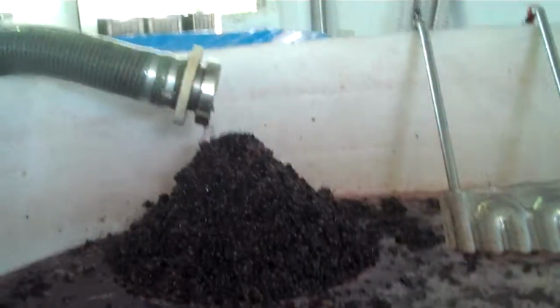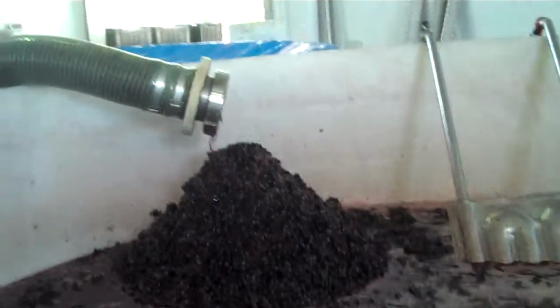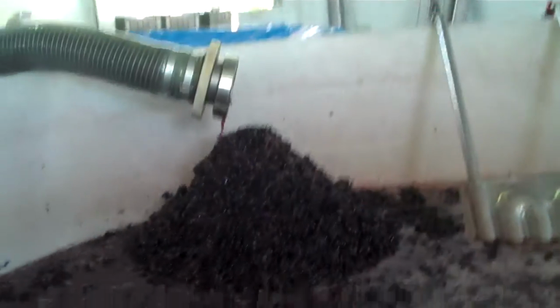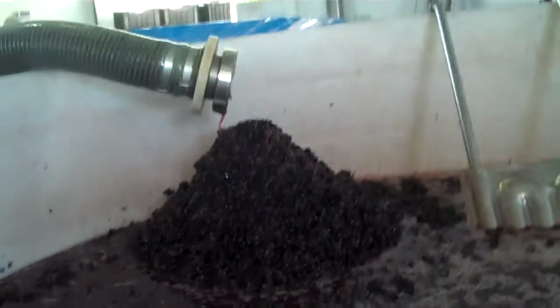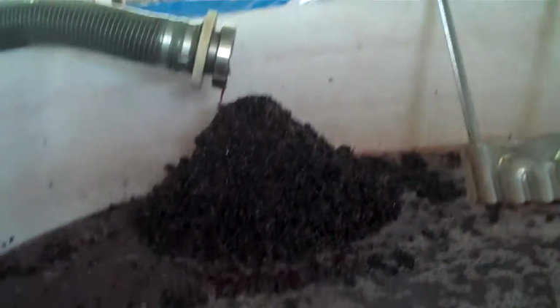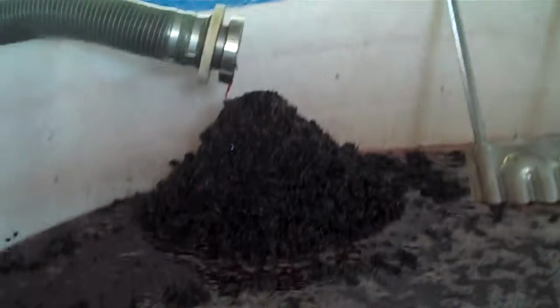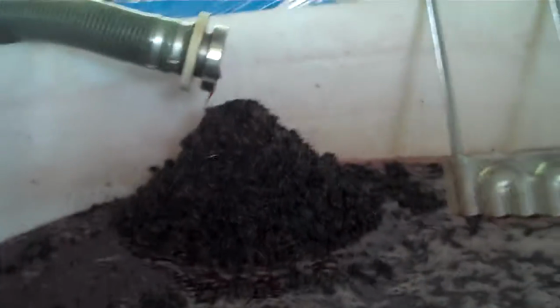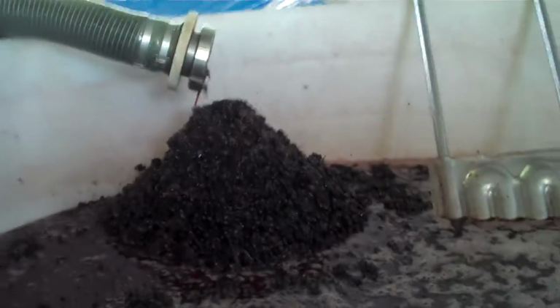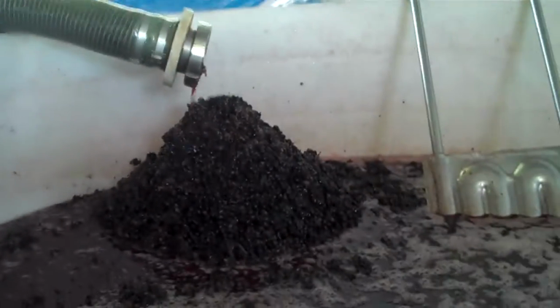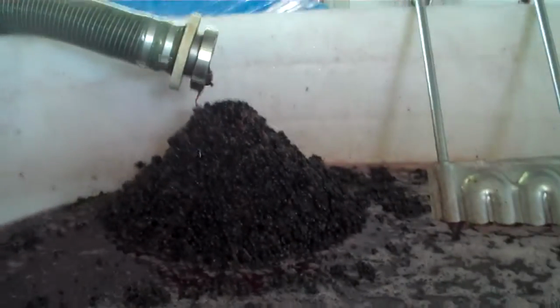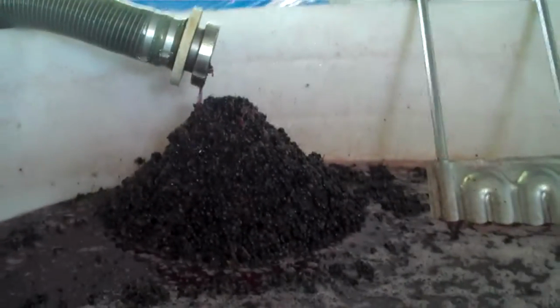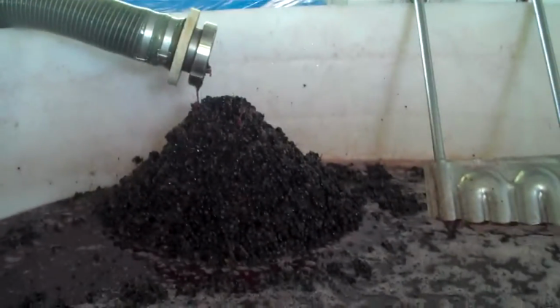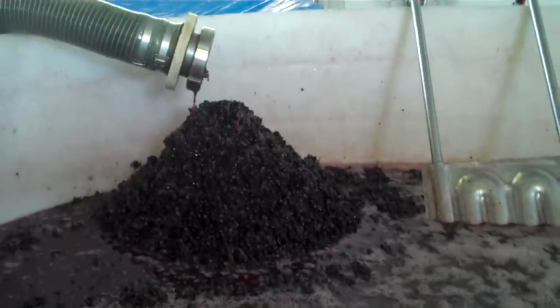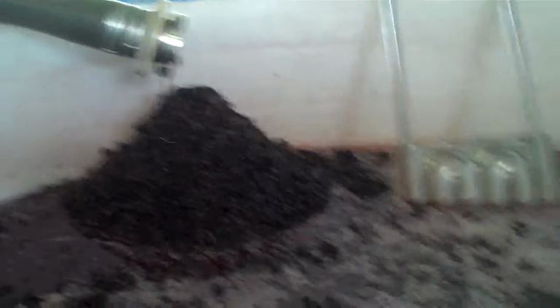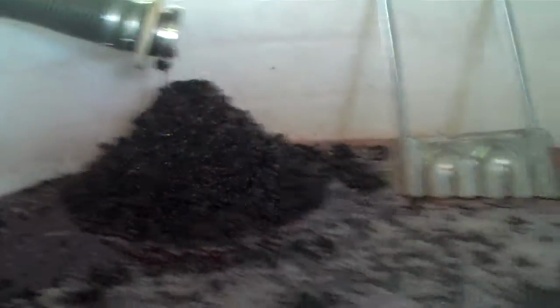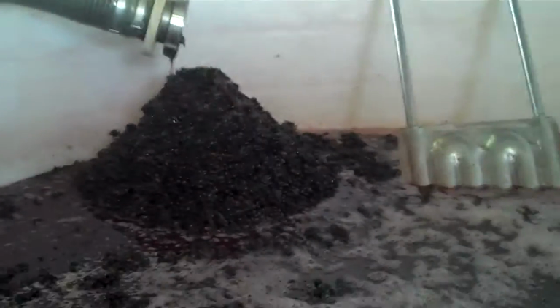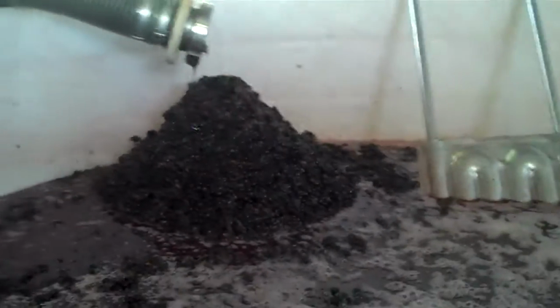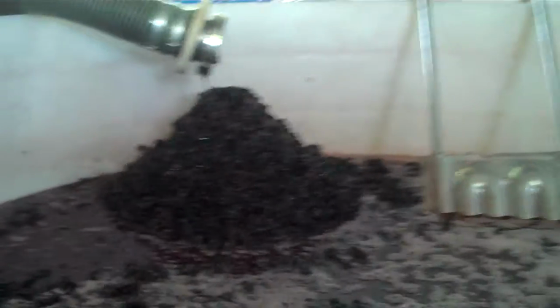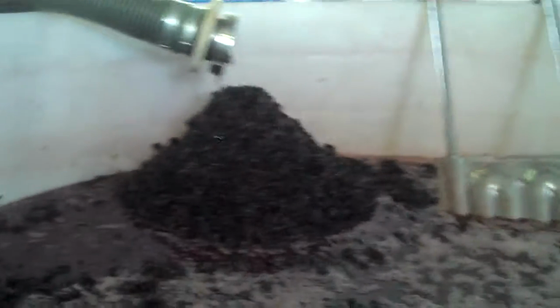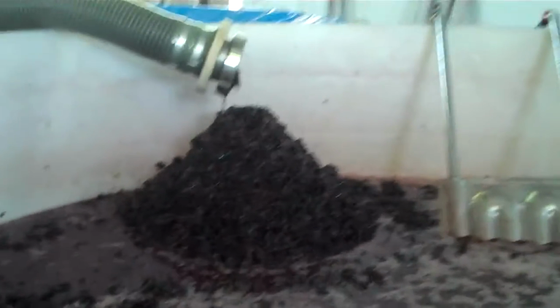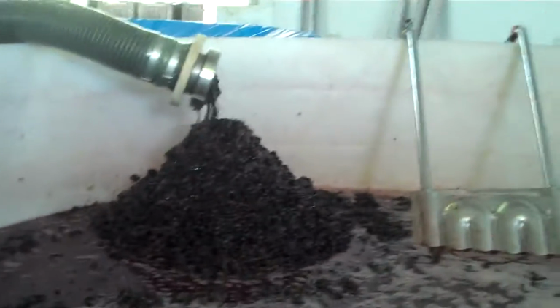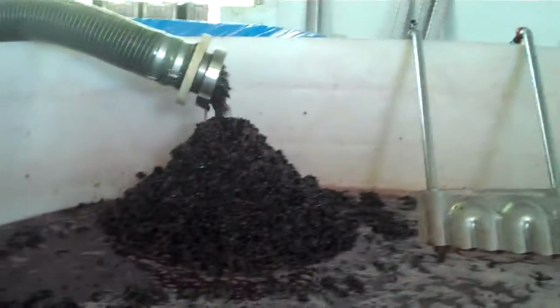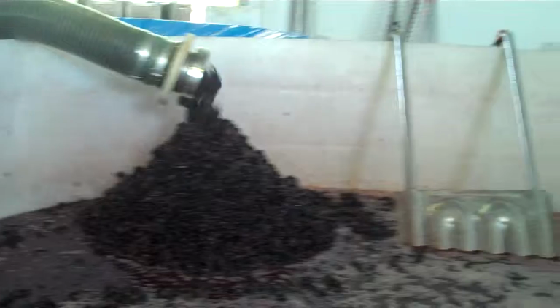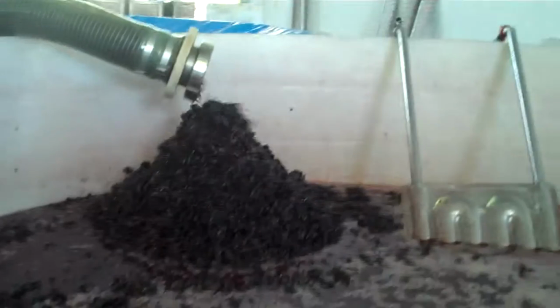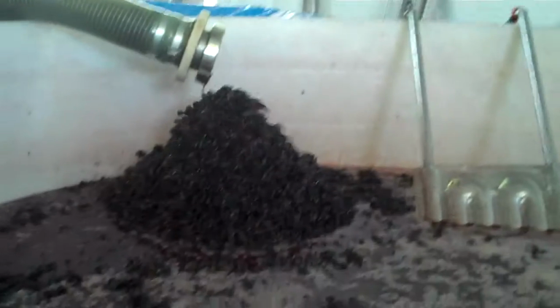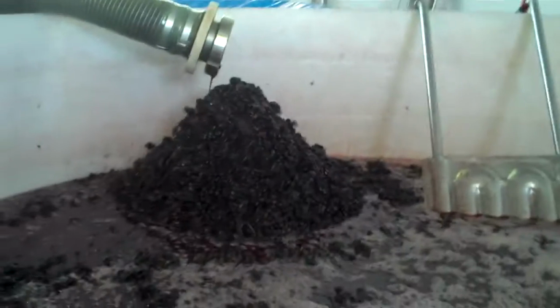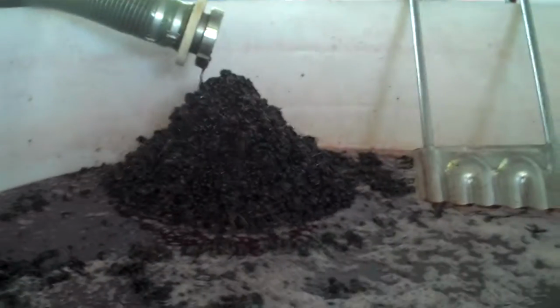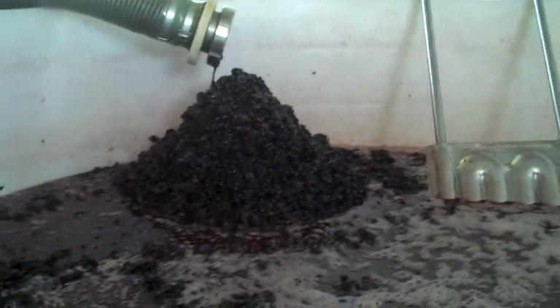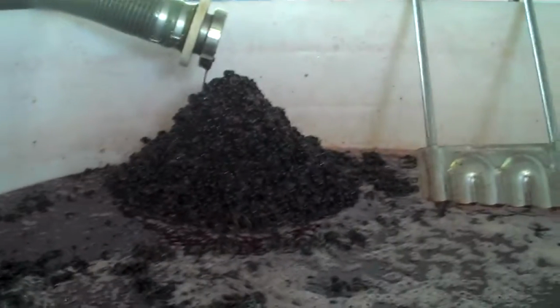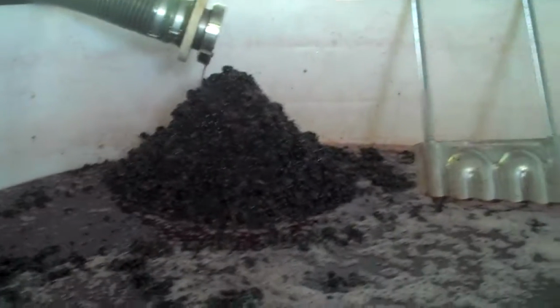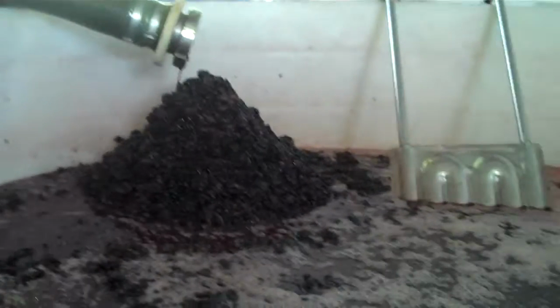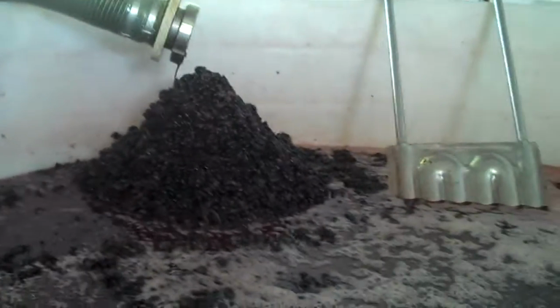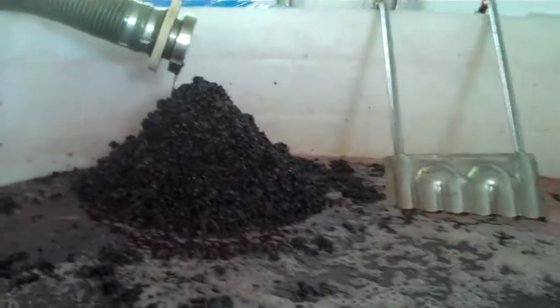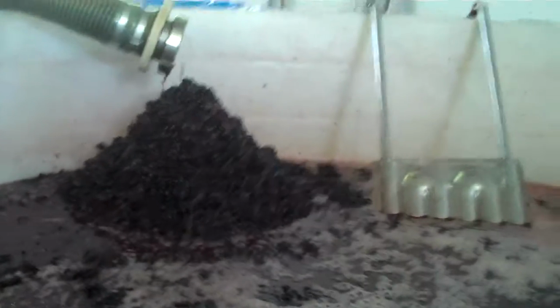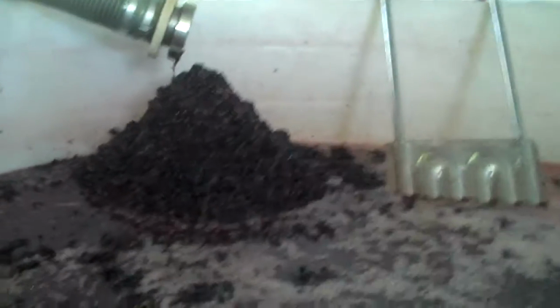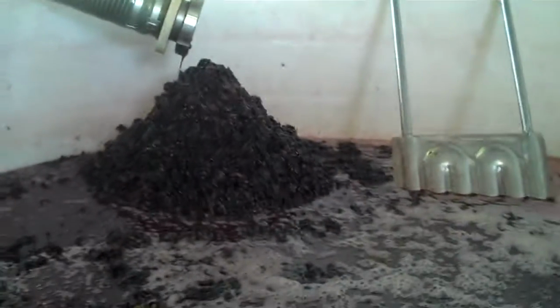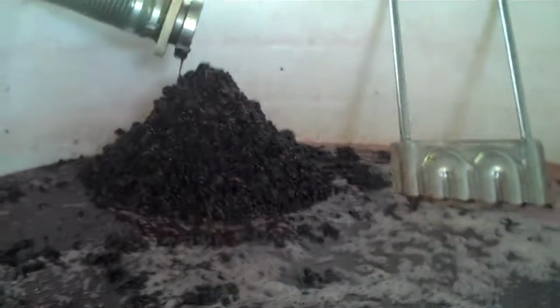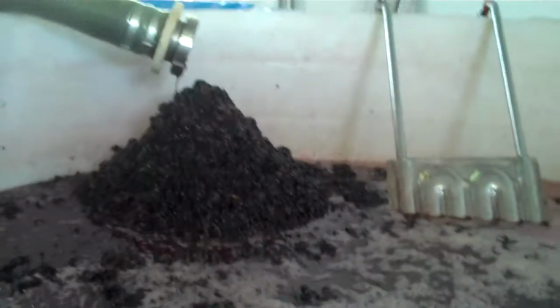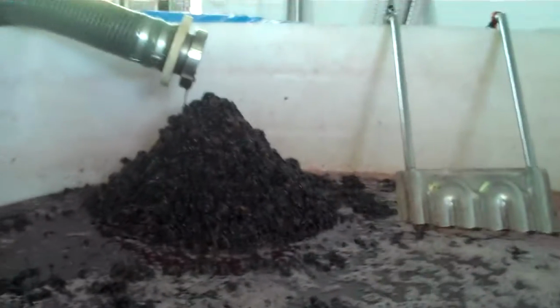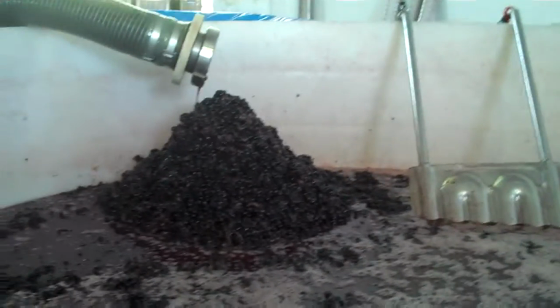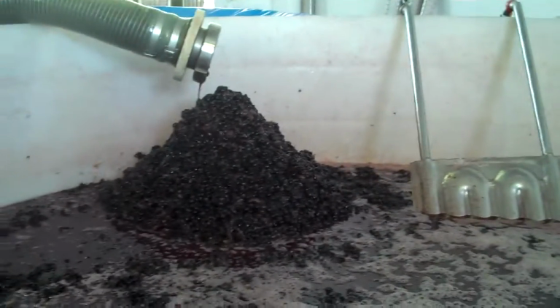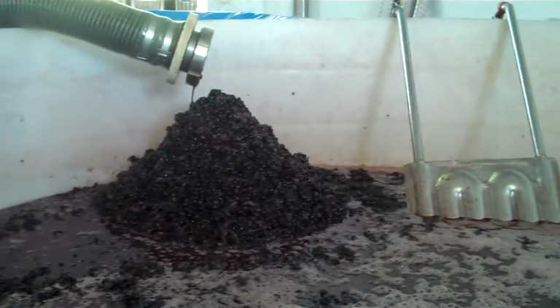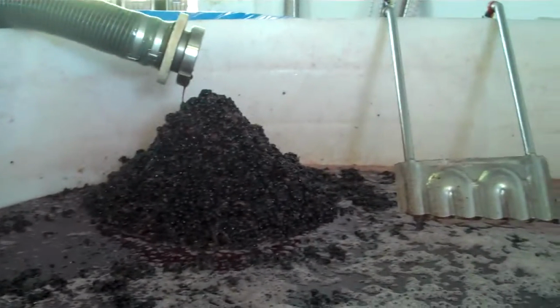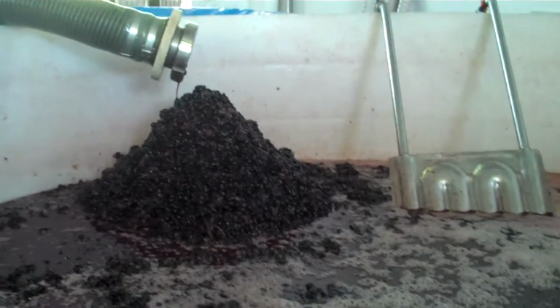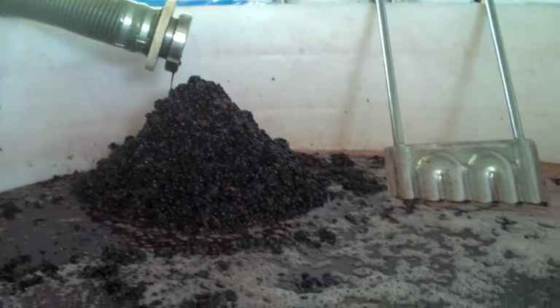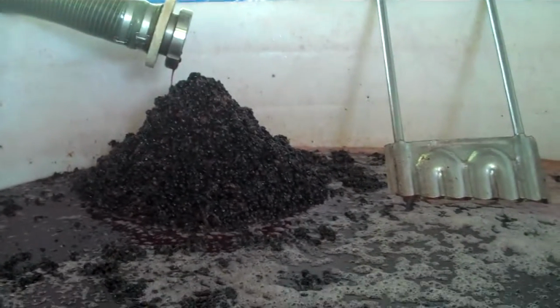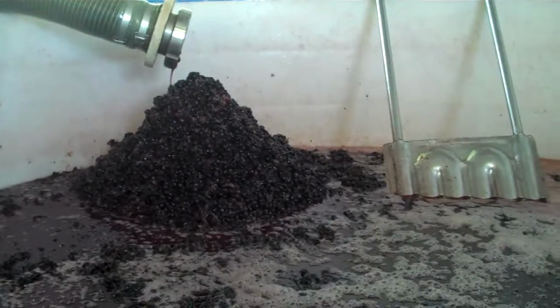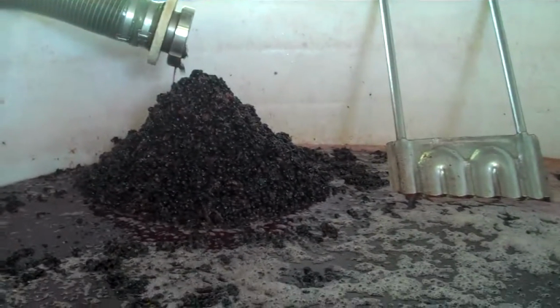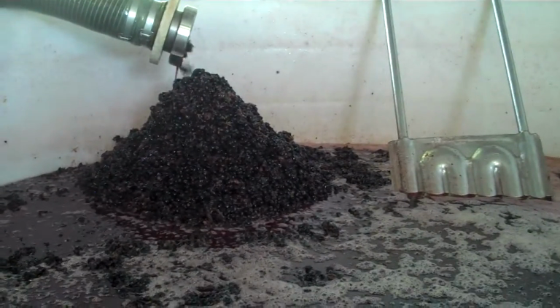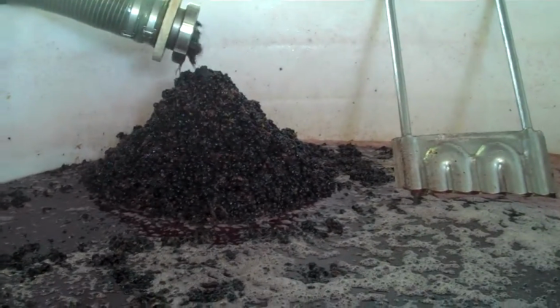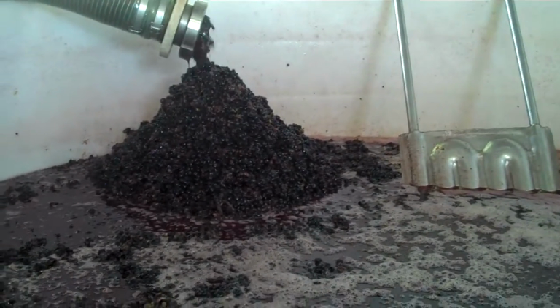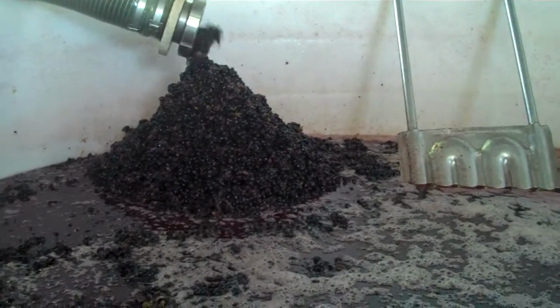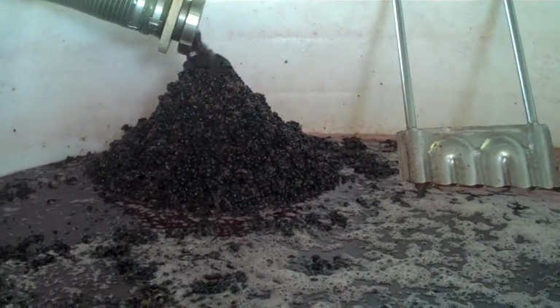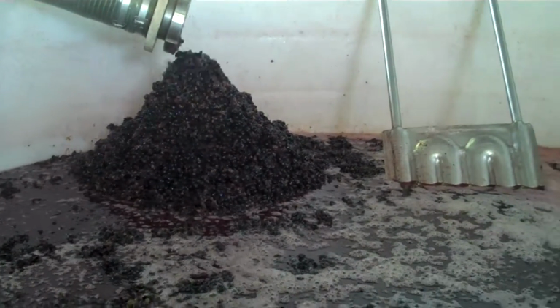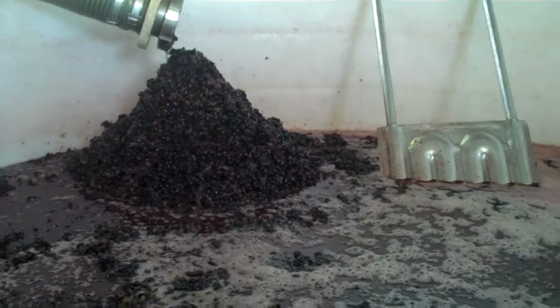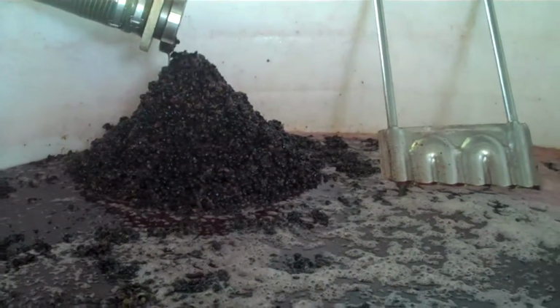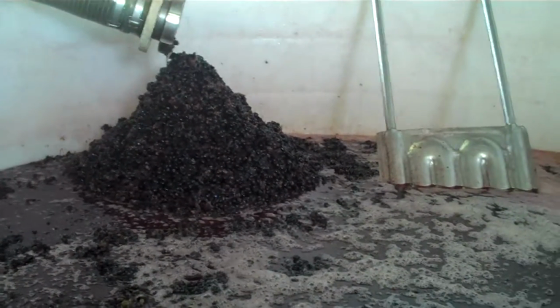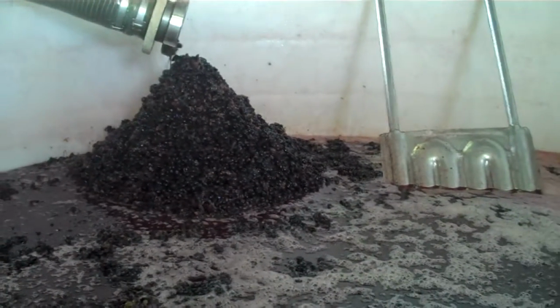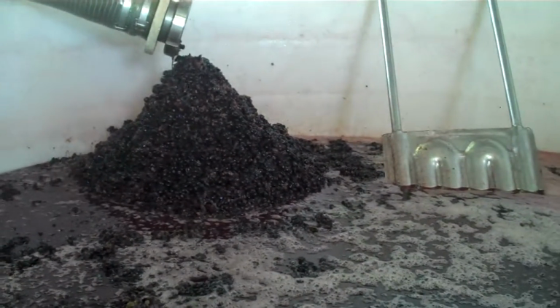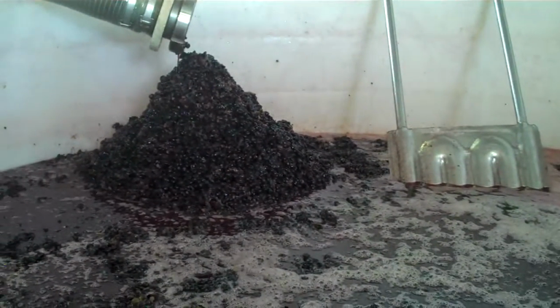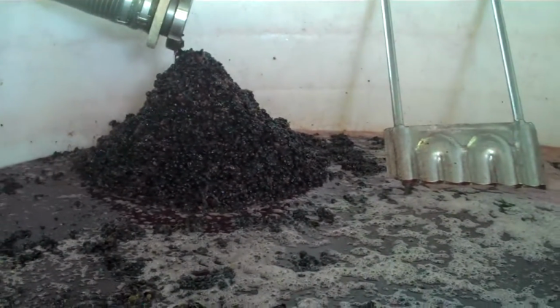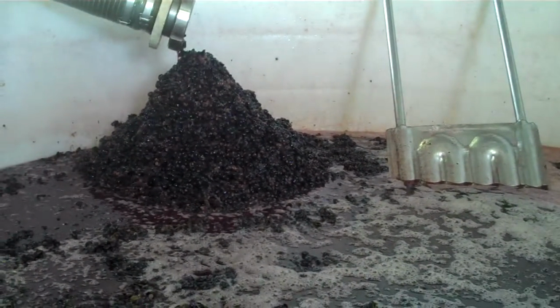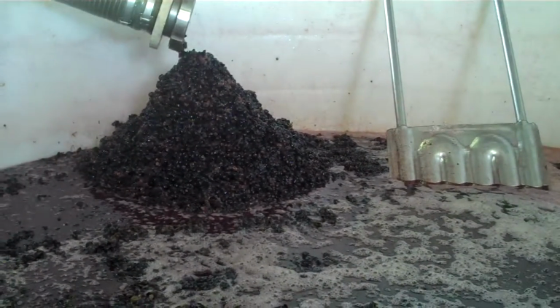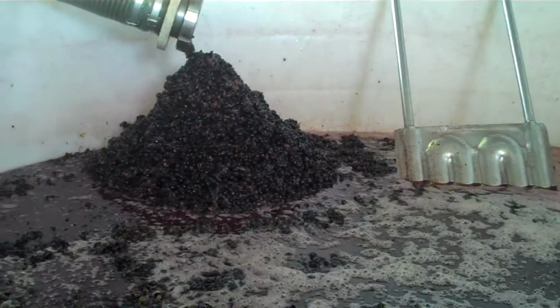From here we will do the fermentation and do pump overs about four or five times a day. Keep you posted. Bye bye.